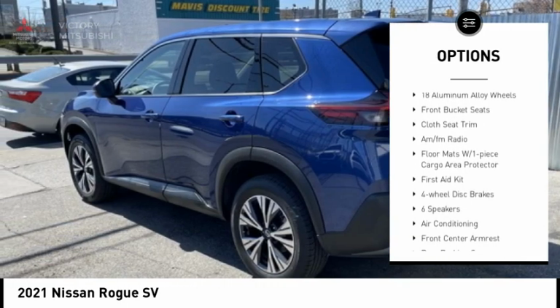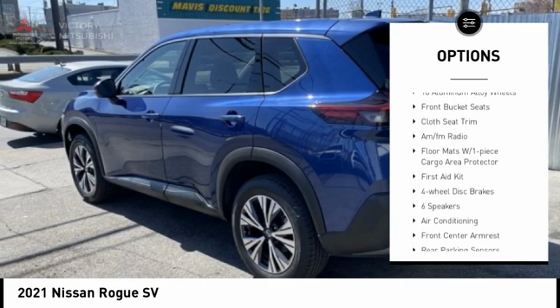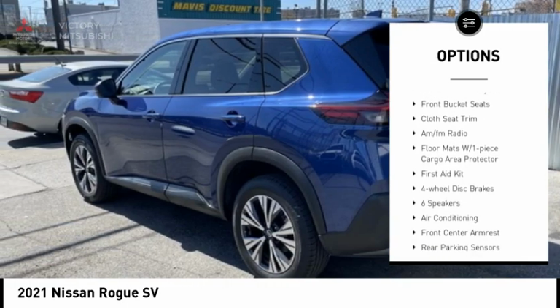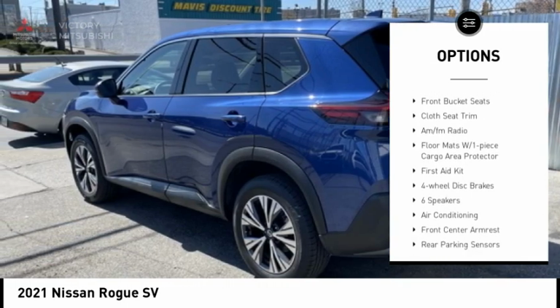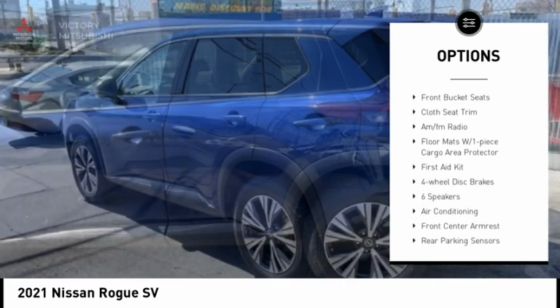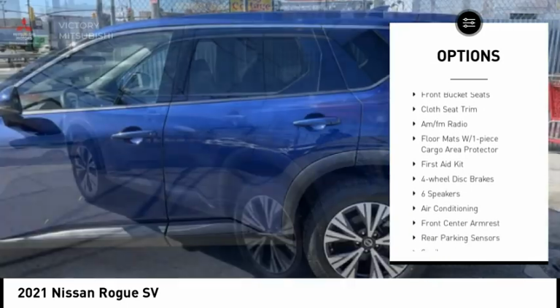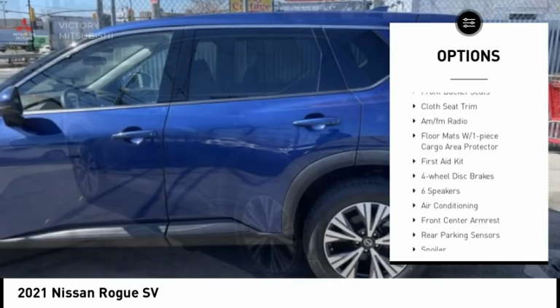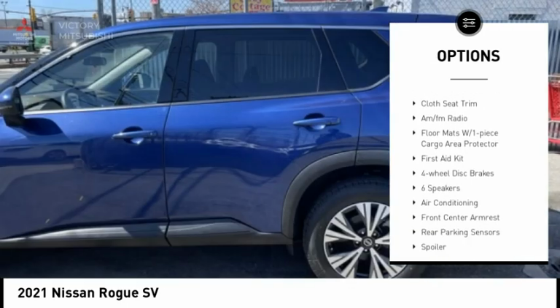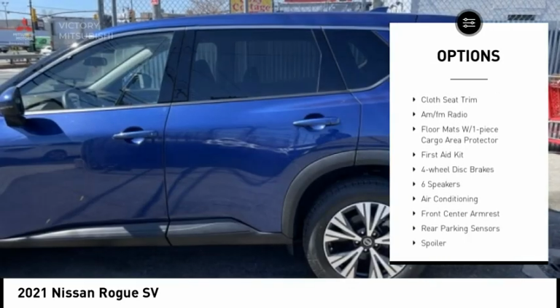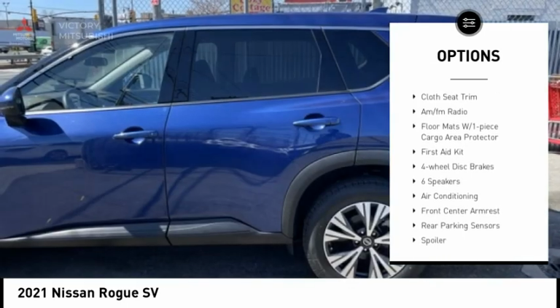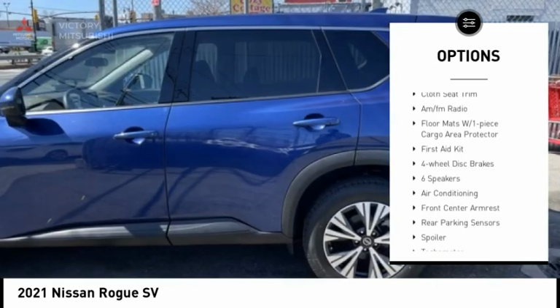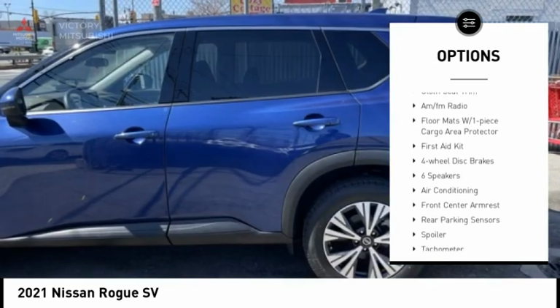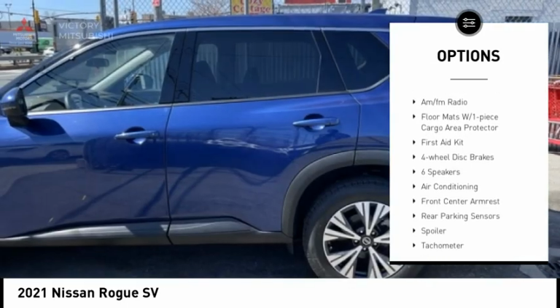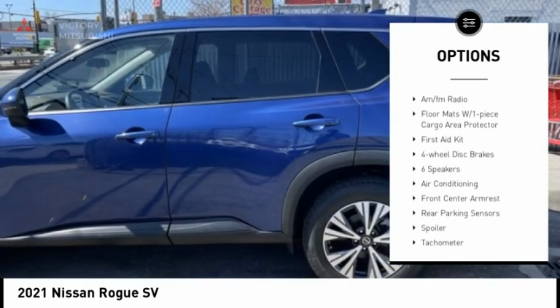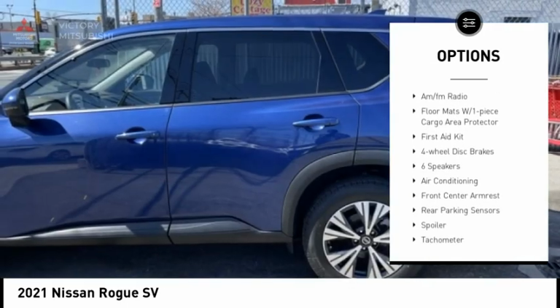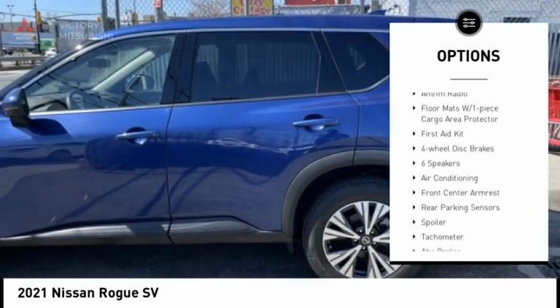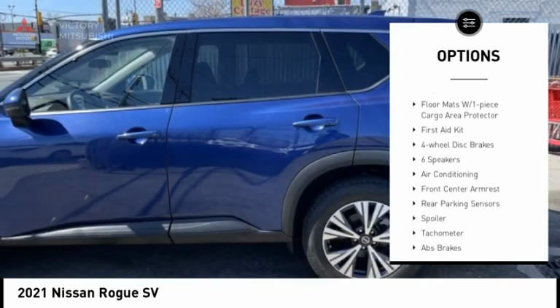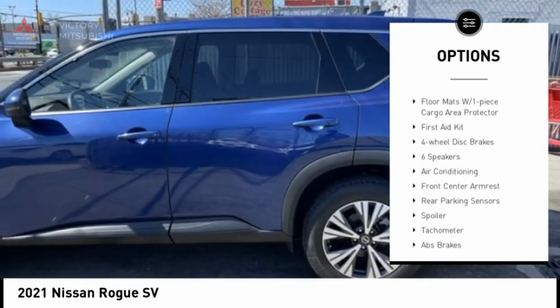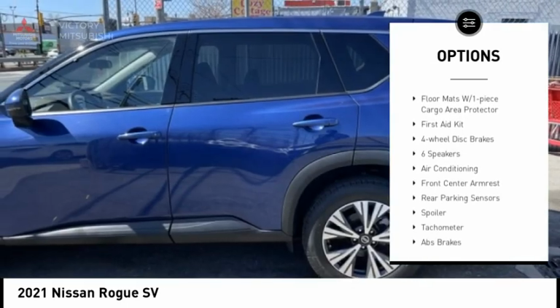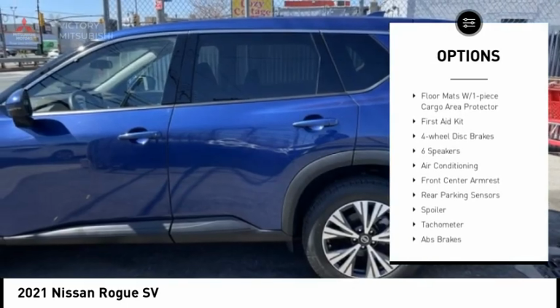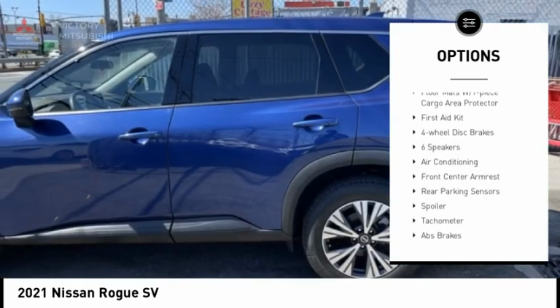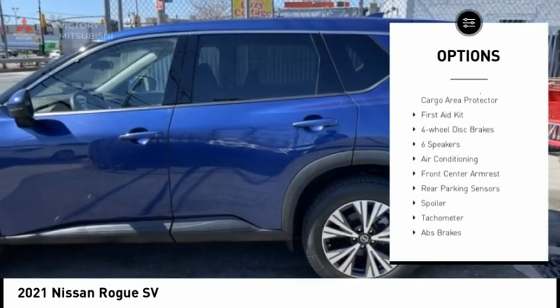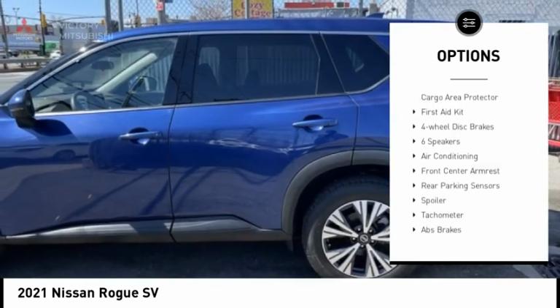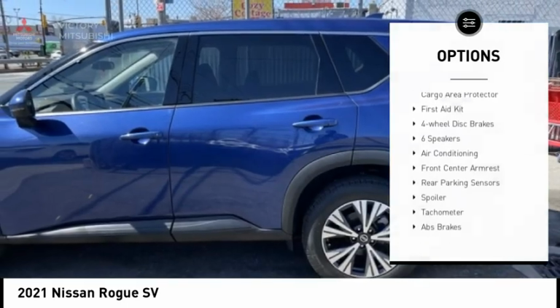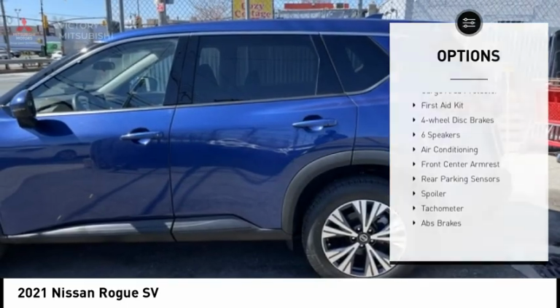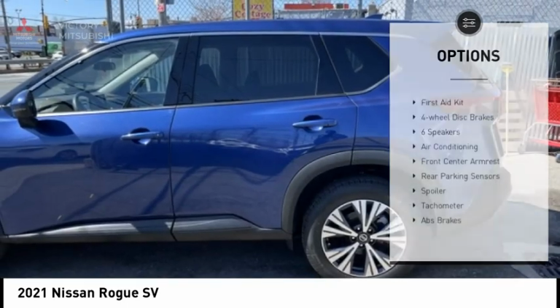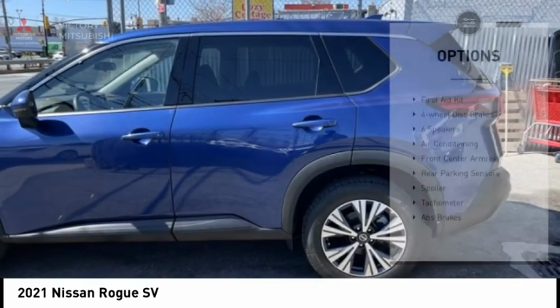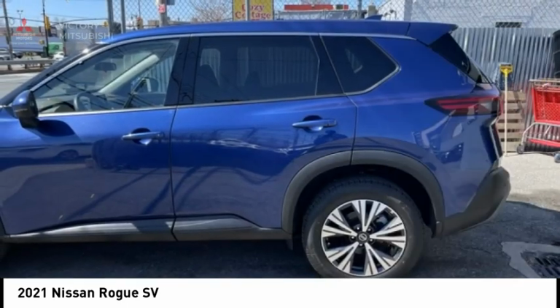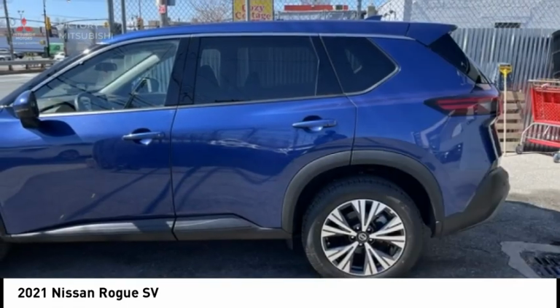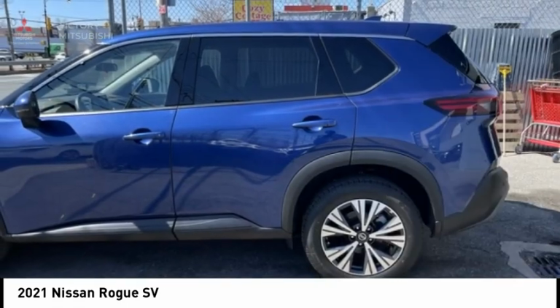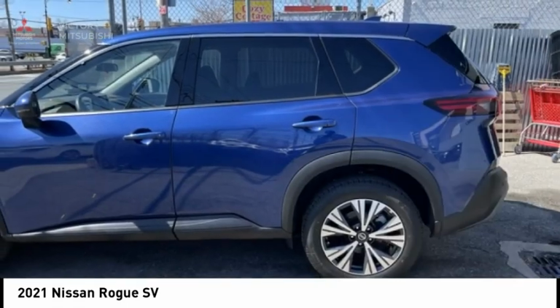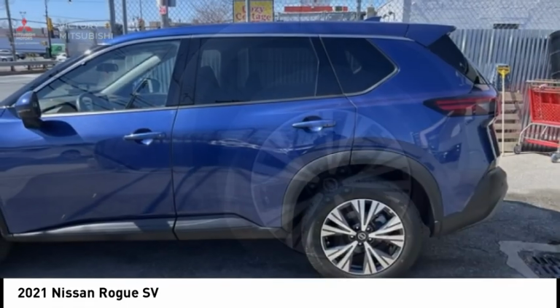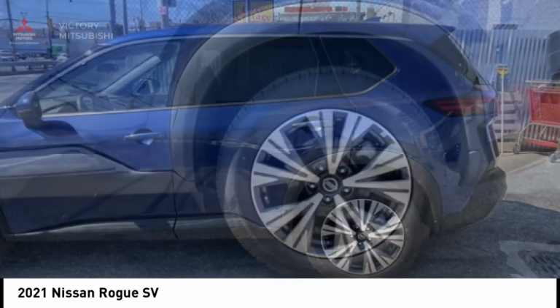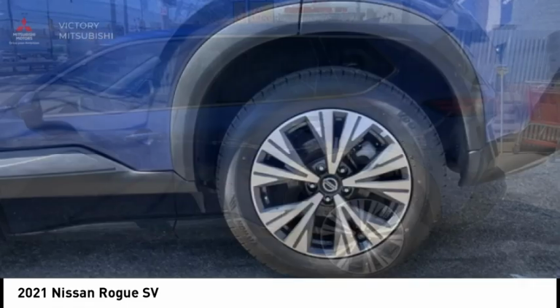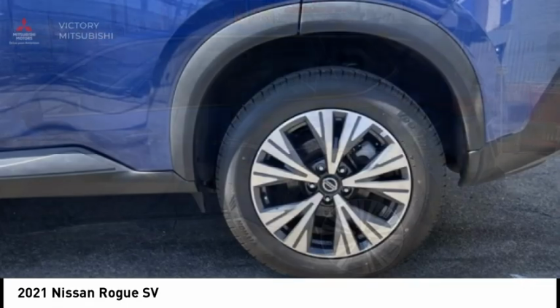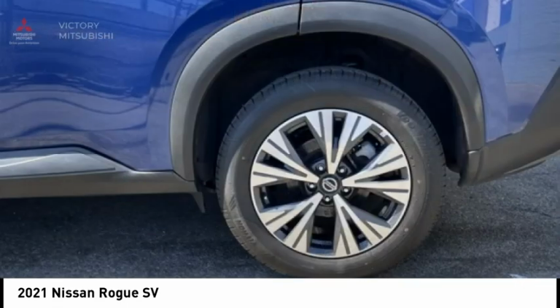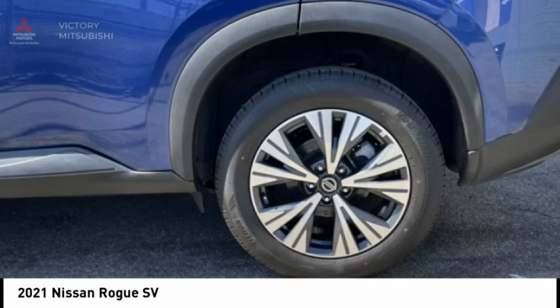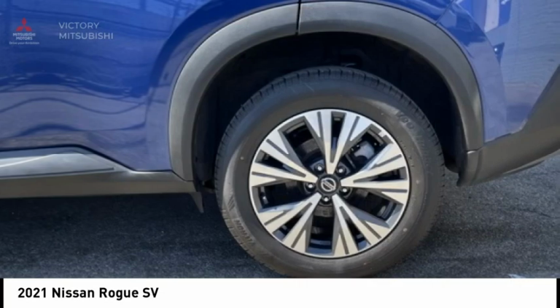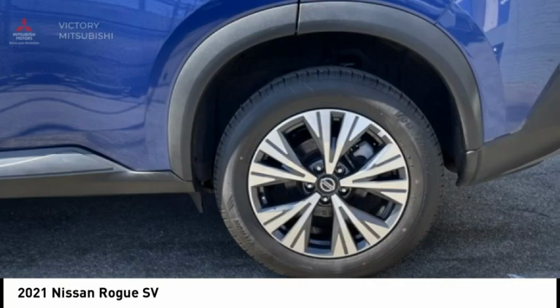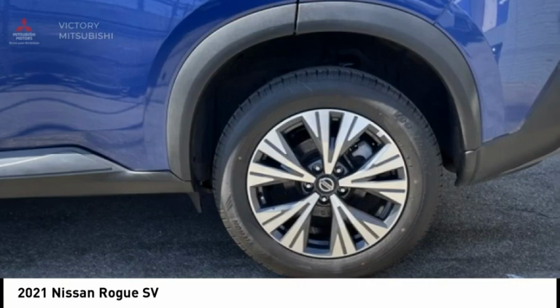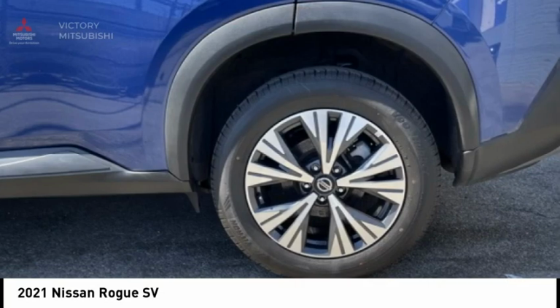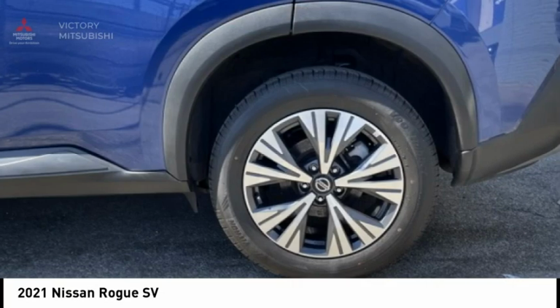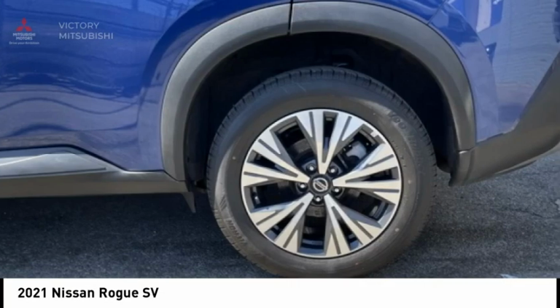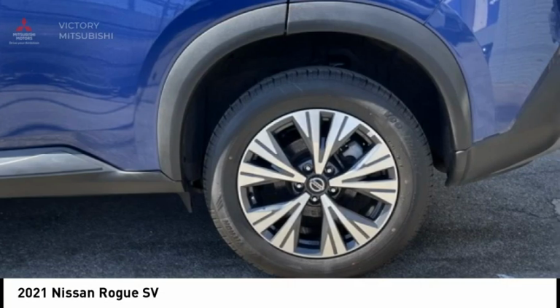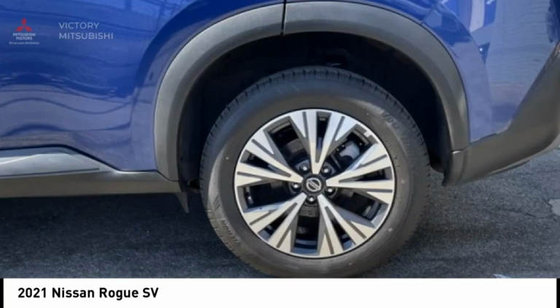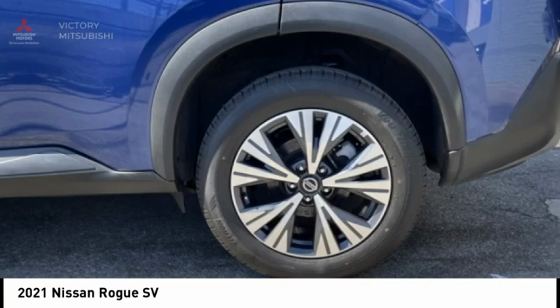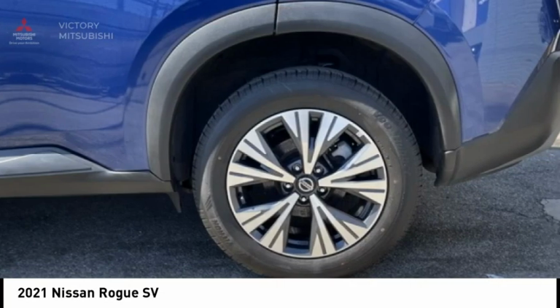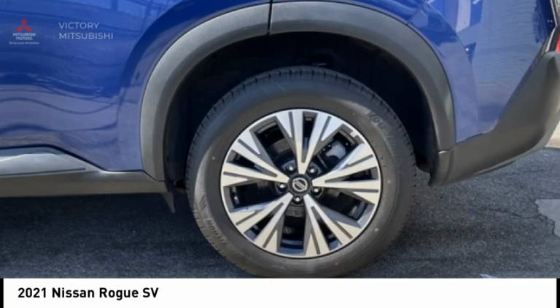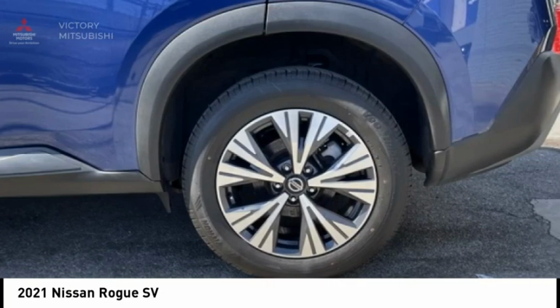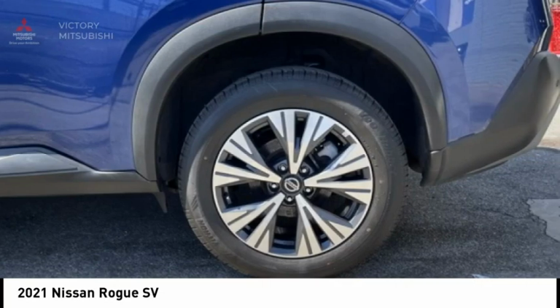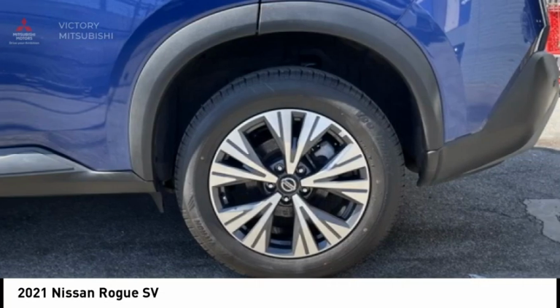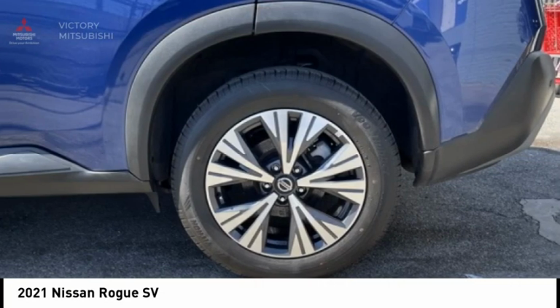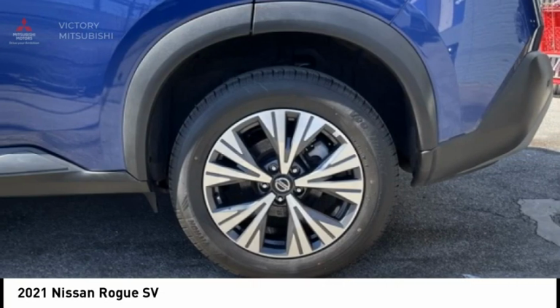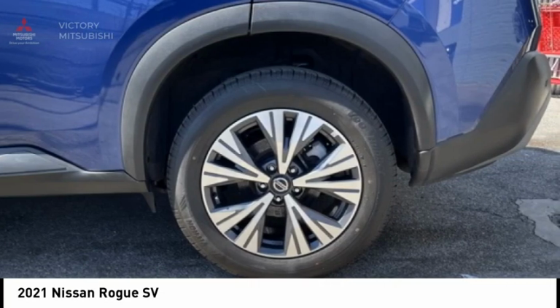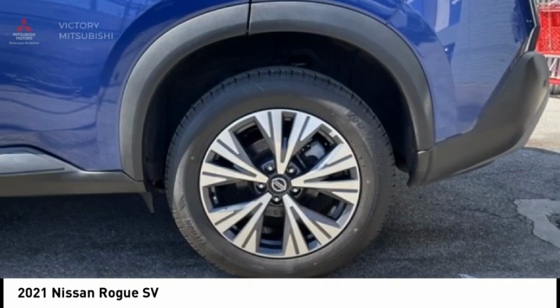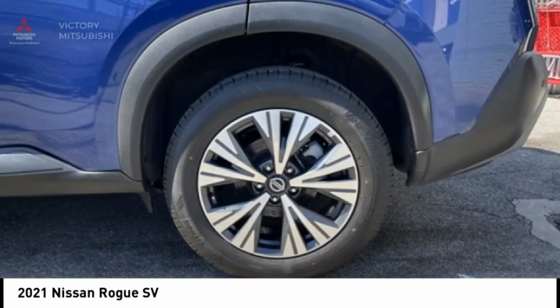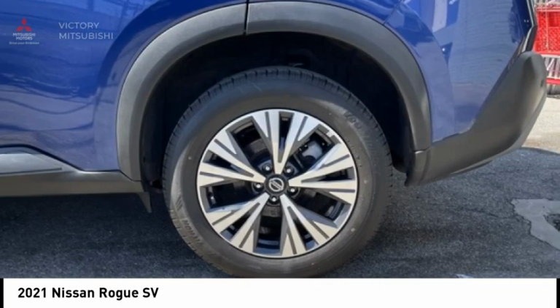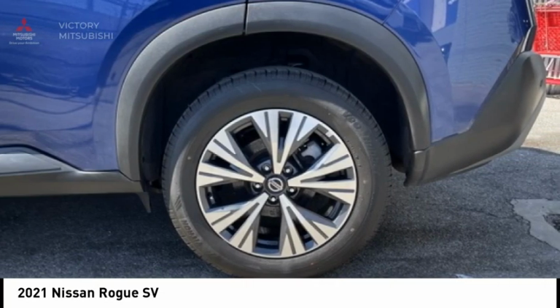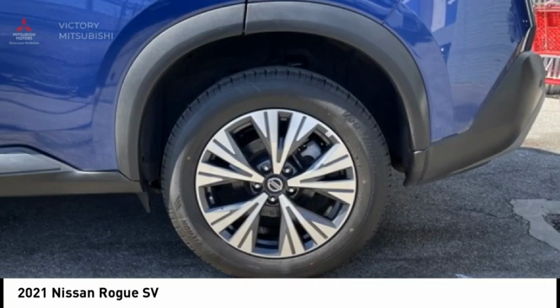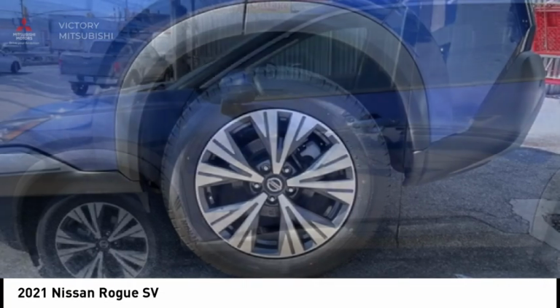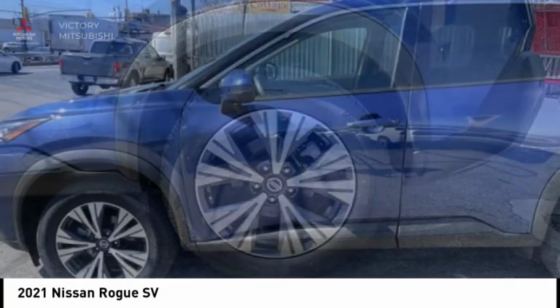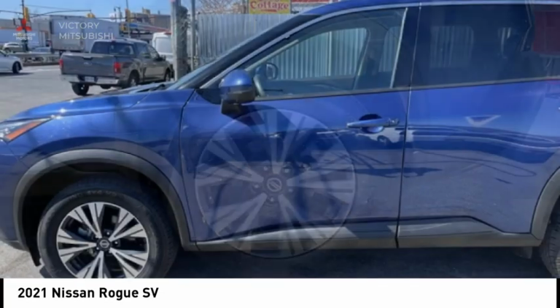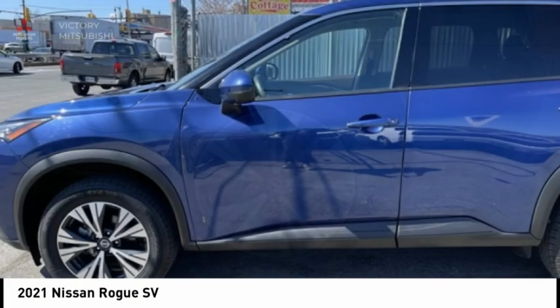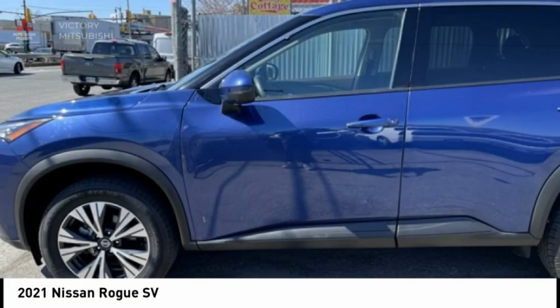Remote keyless entry, speed control, four-wheel disc brakes, rear window defroster, and rear window wiper.